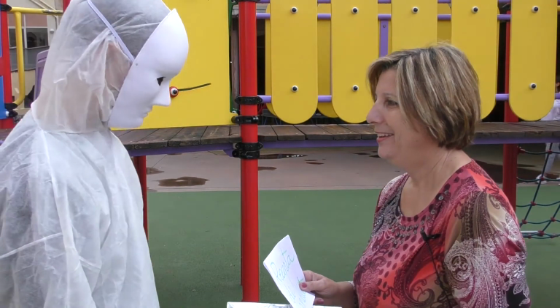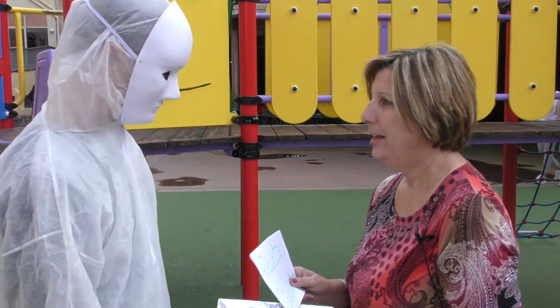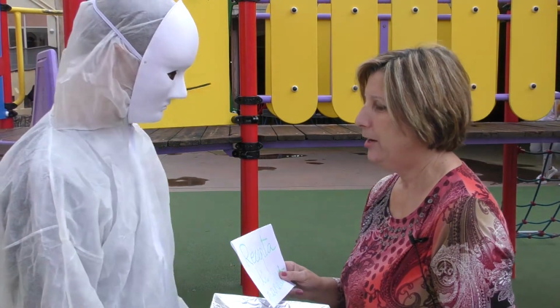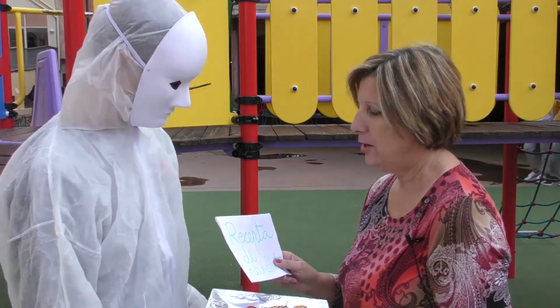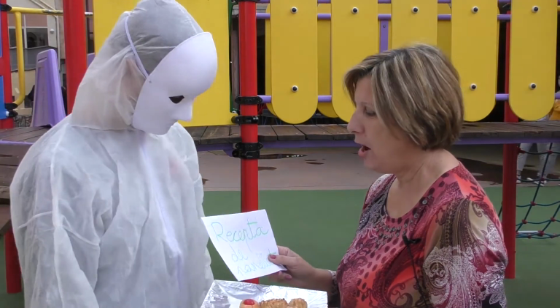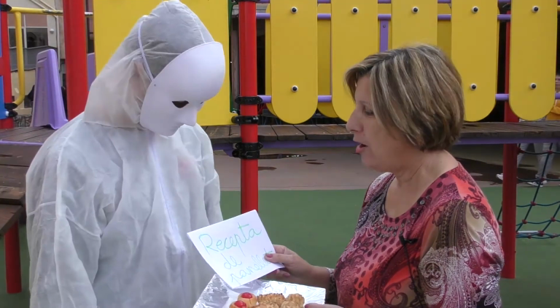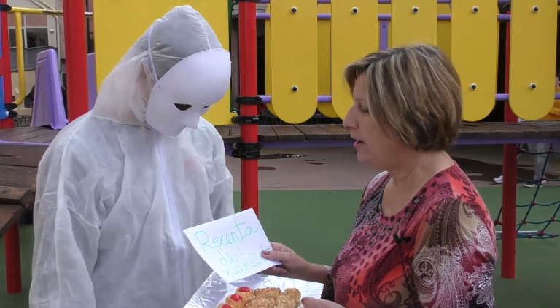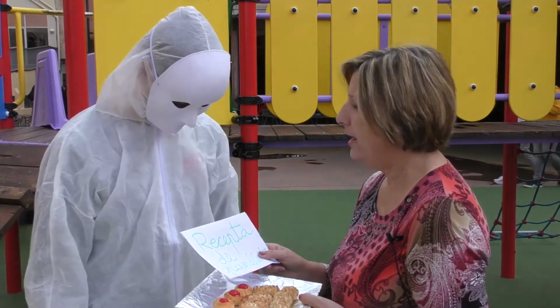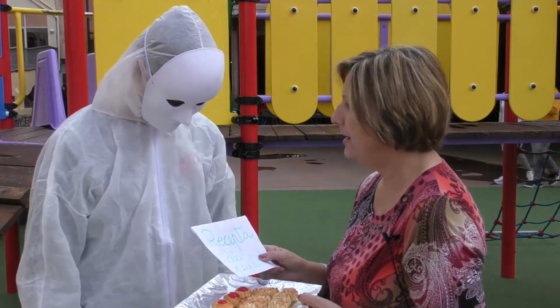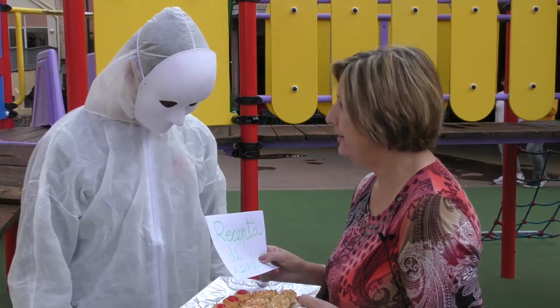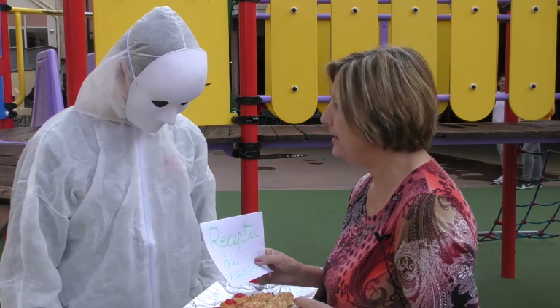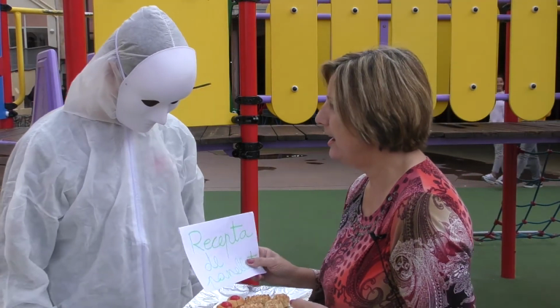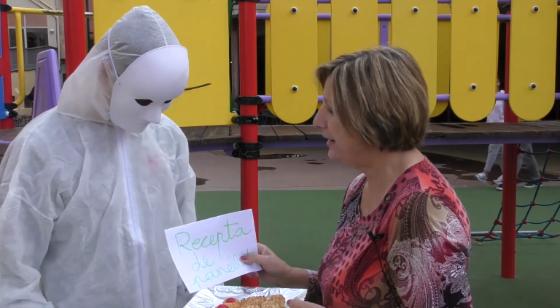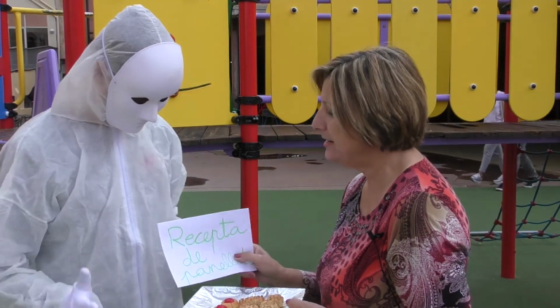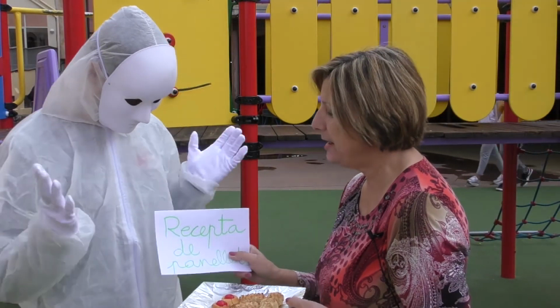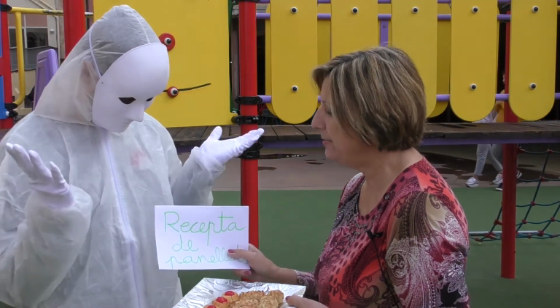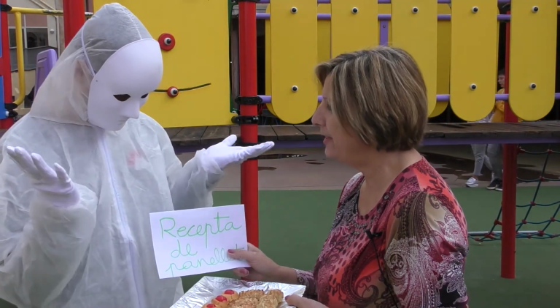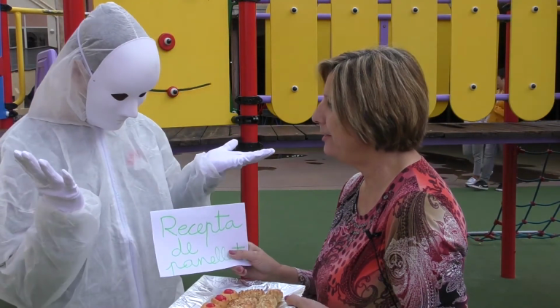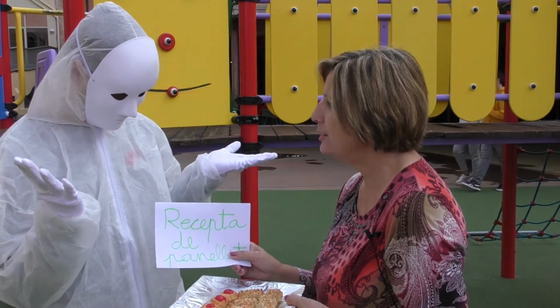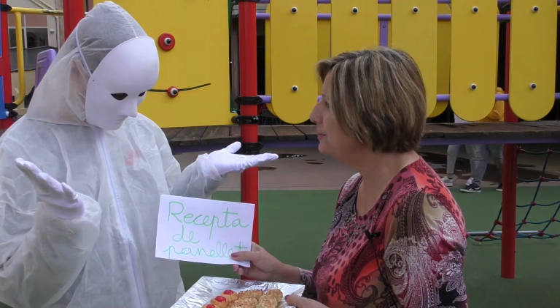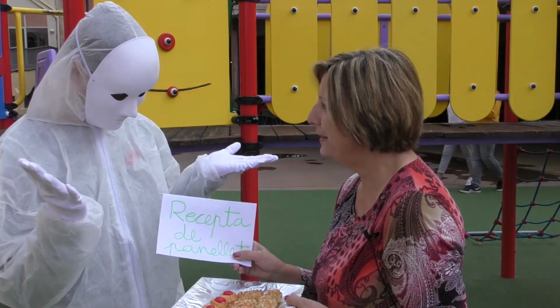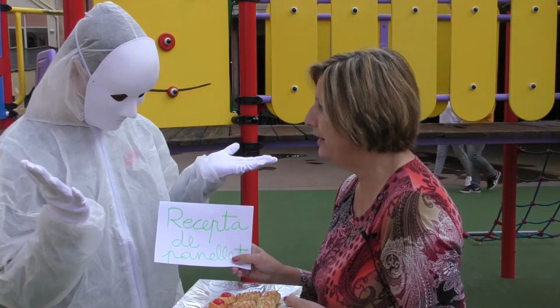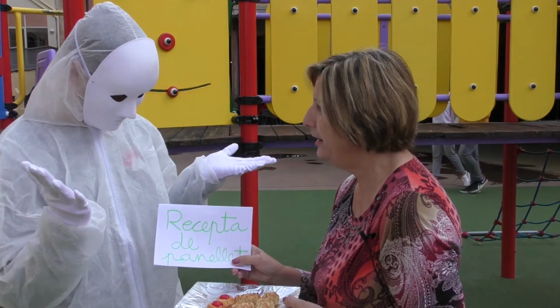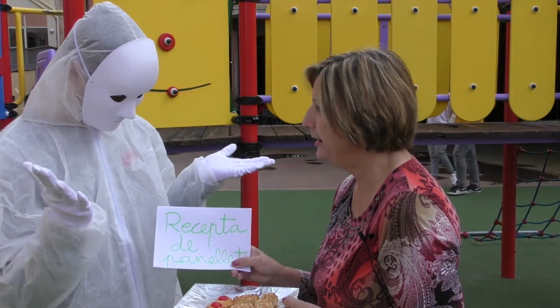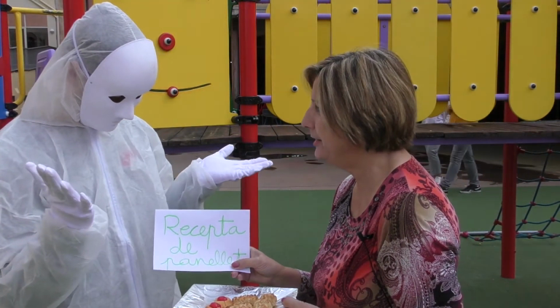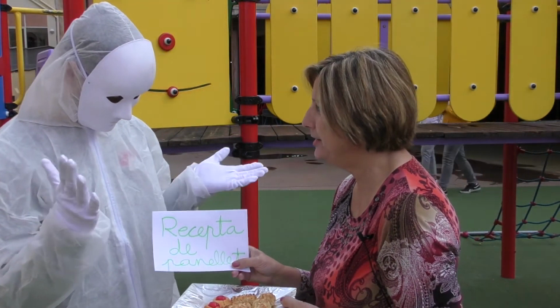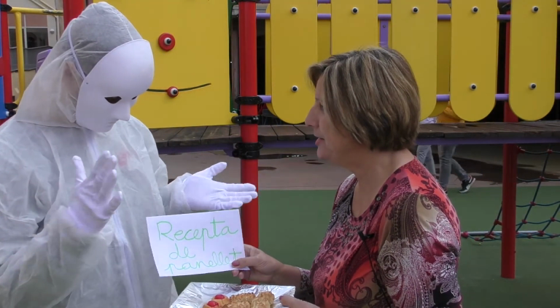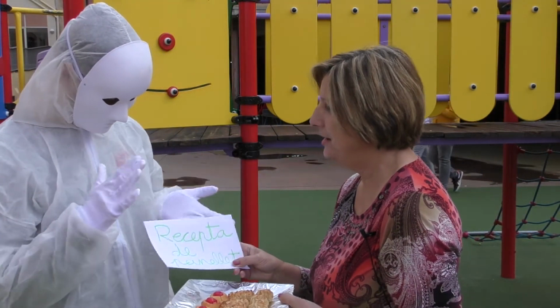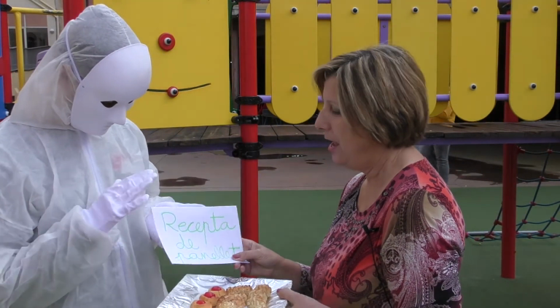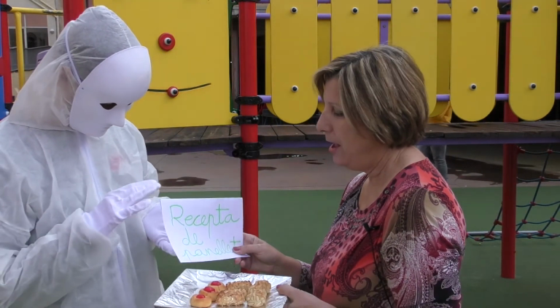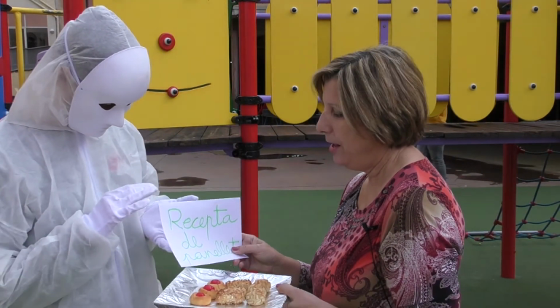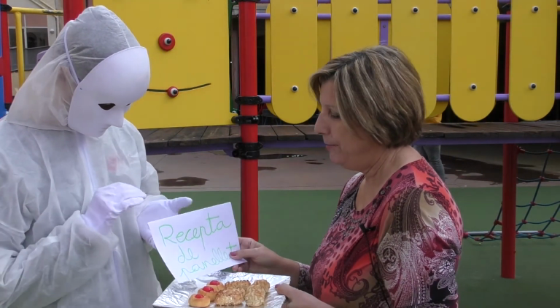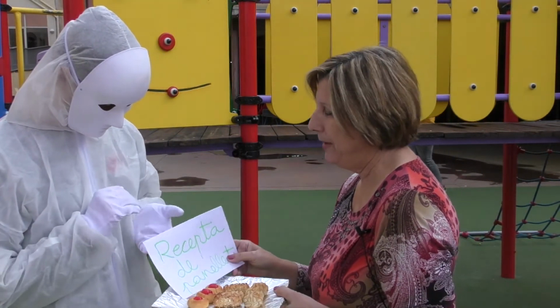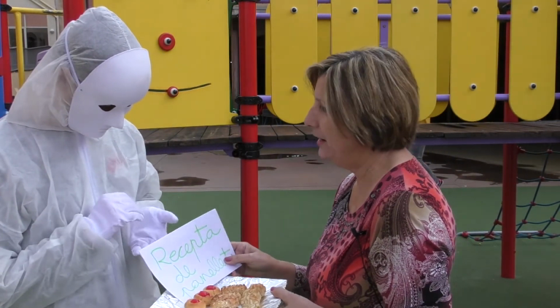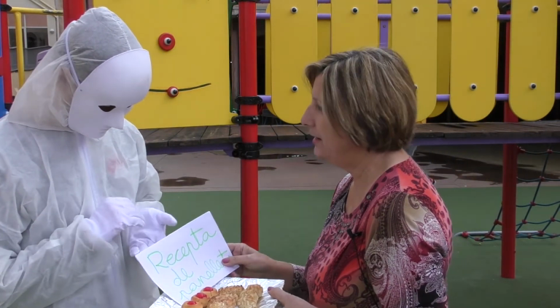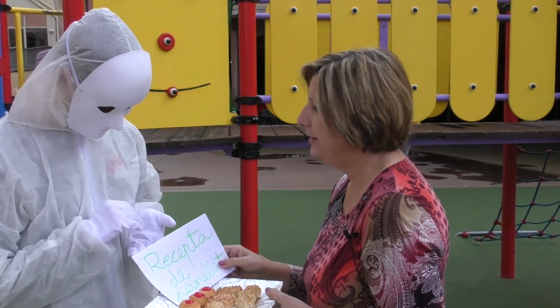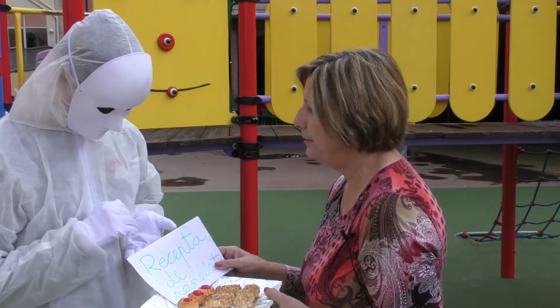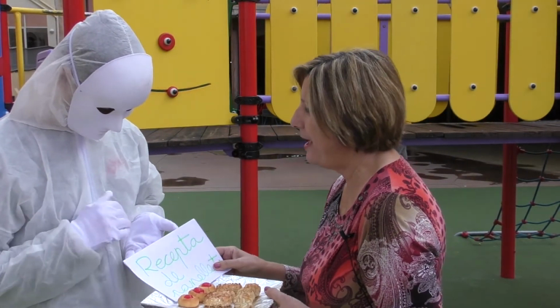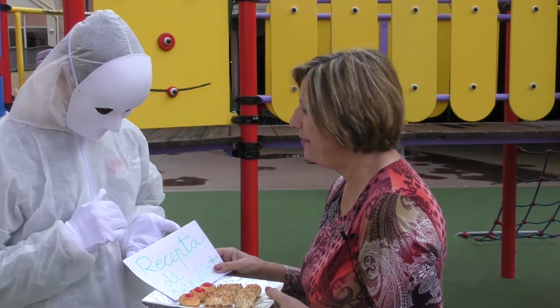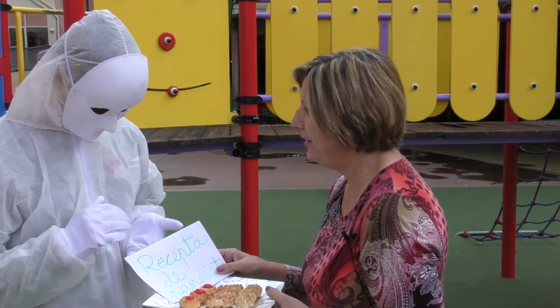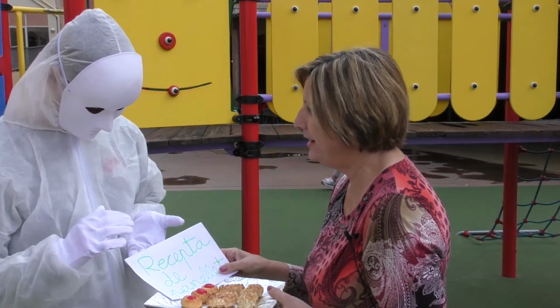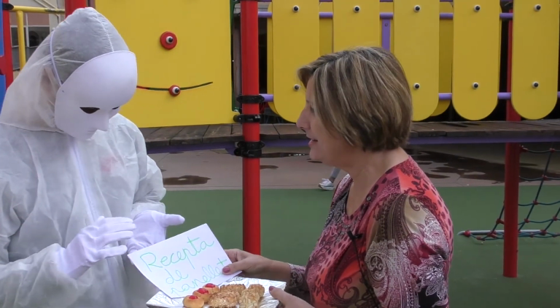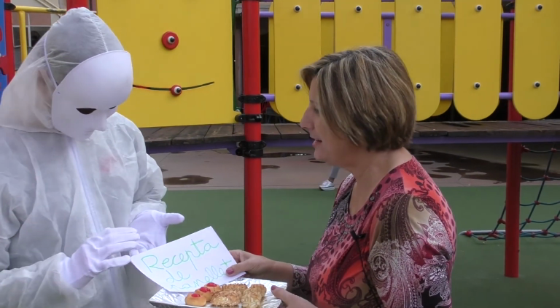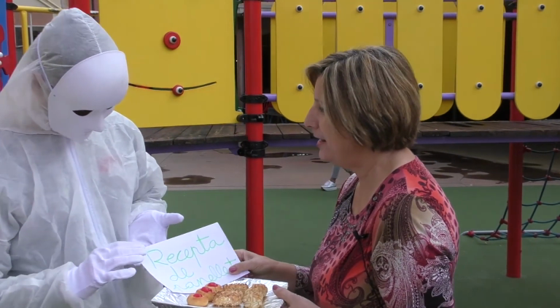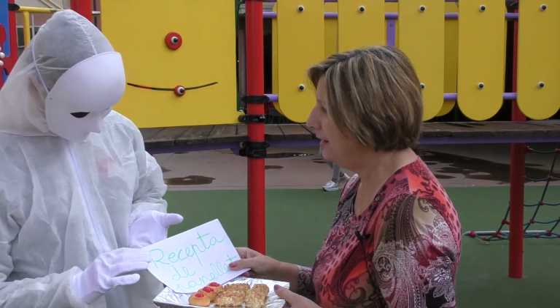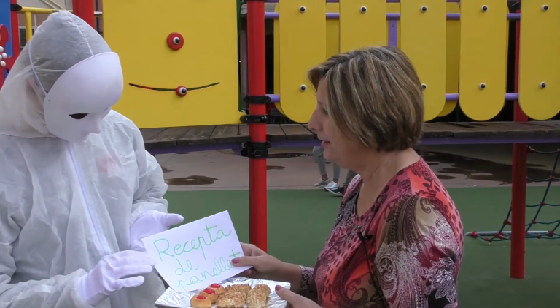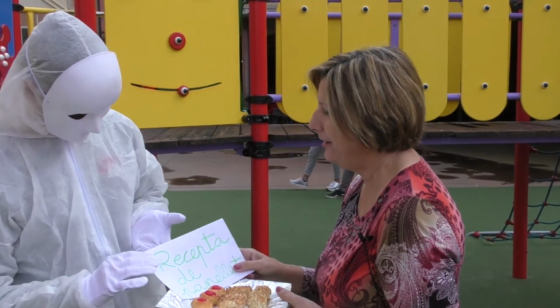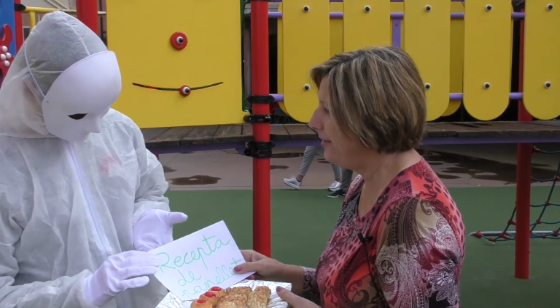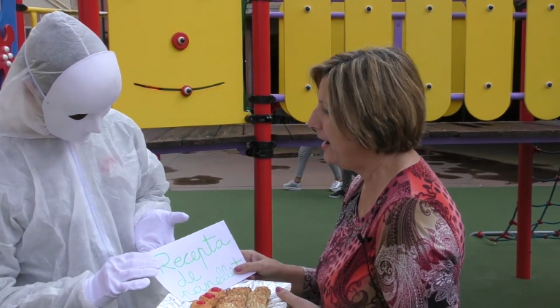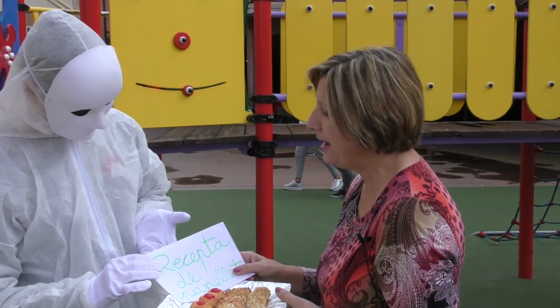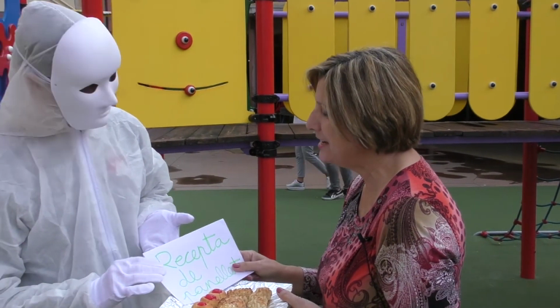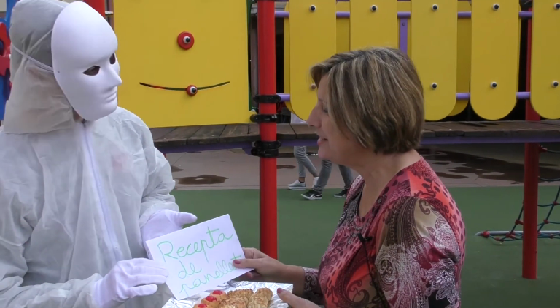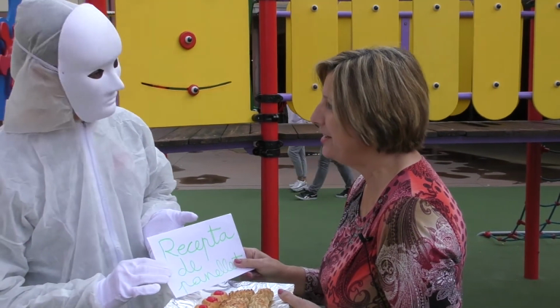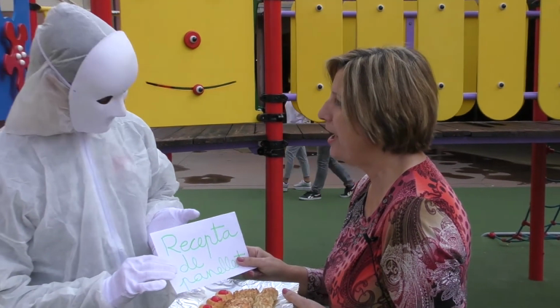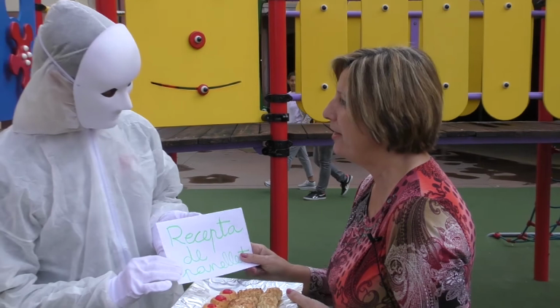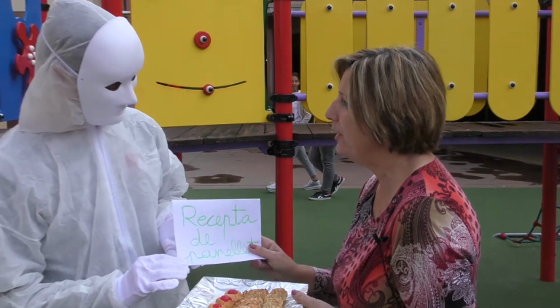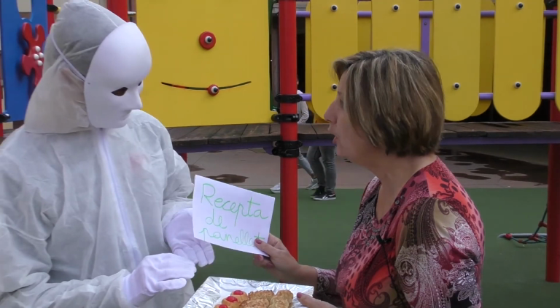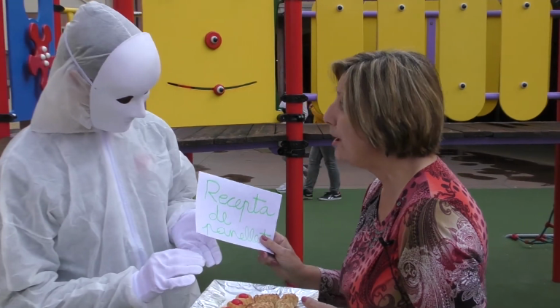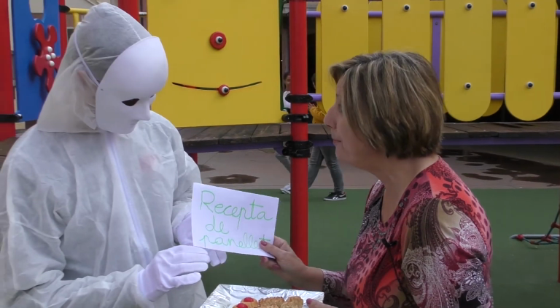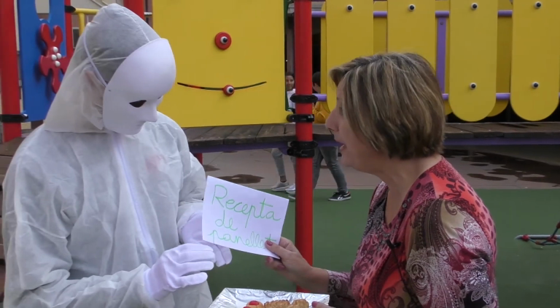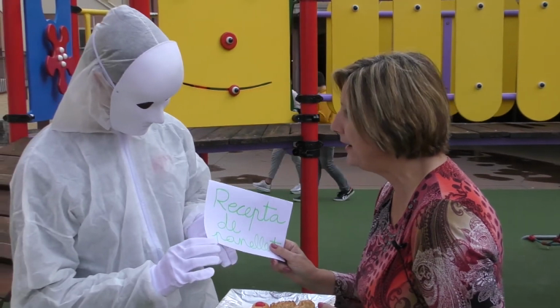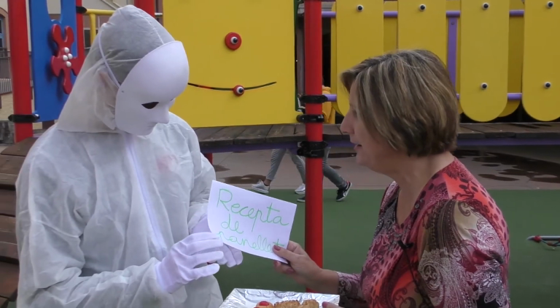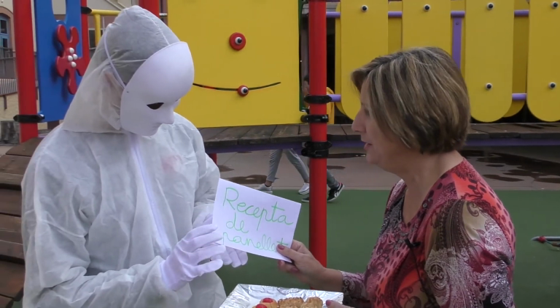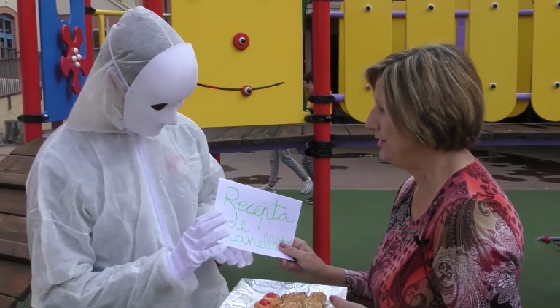Roc, aquí tens la recepta dels panellets. El divendres, el dia de la castanyada. No la perduis.